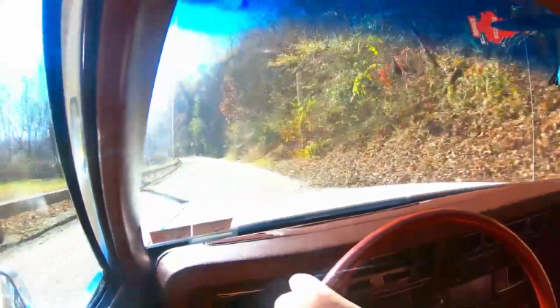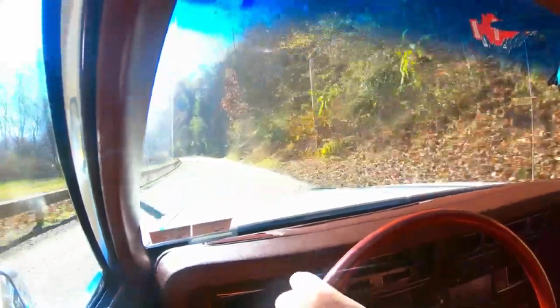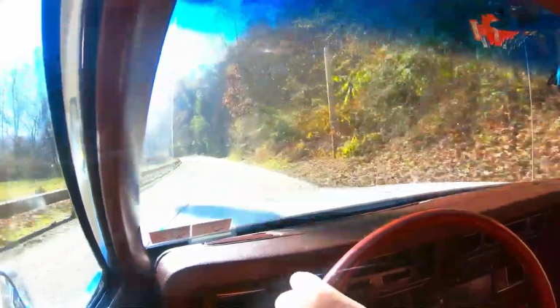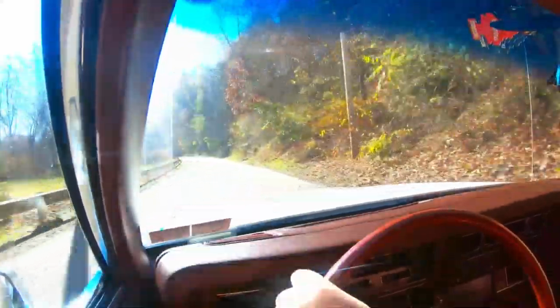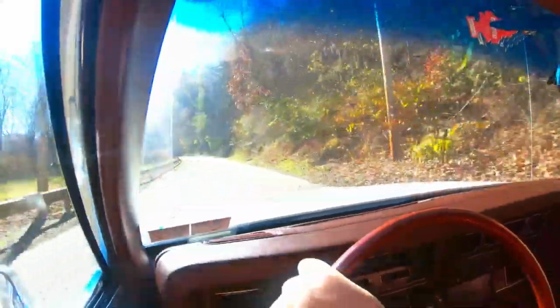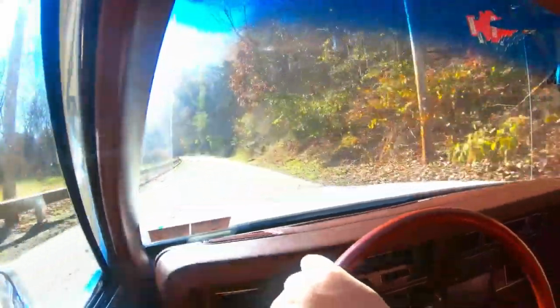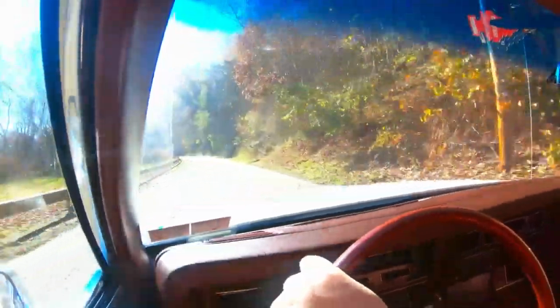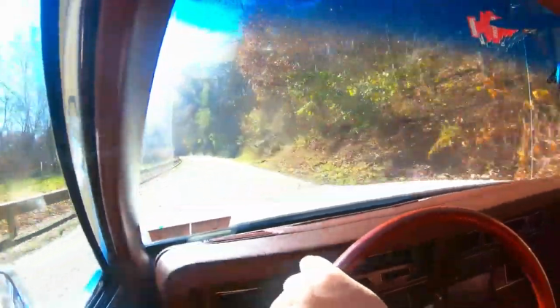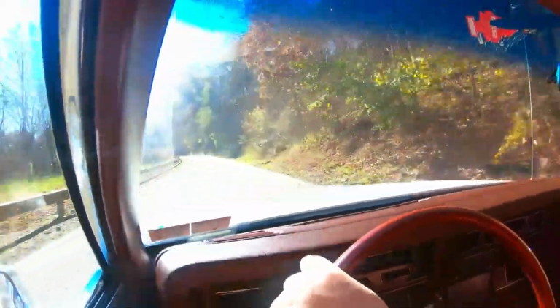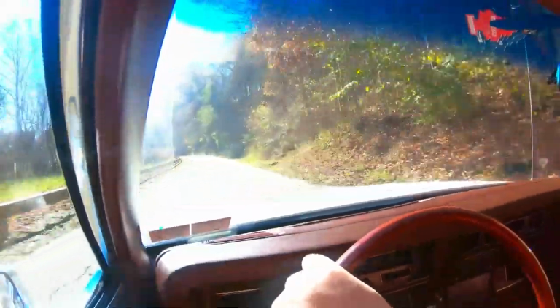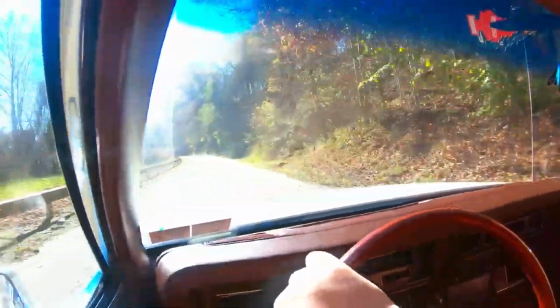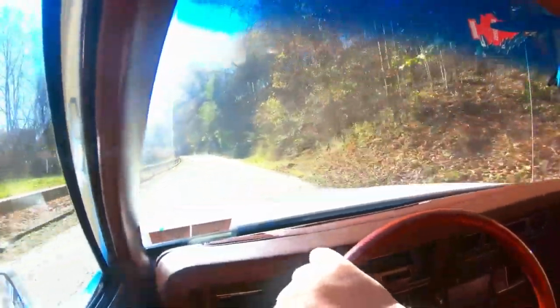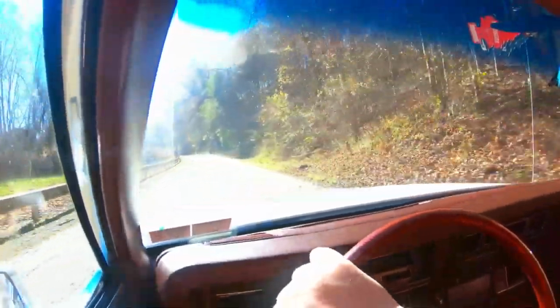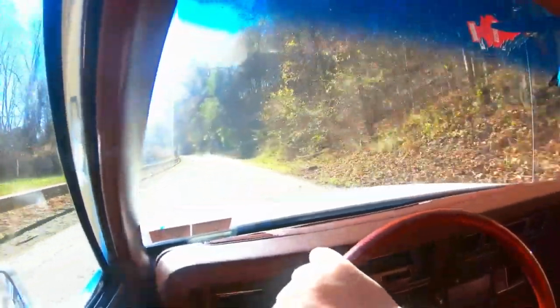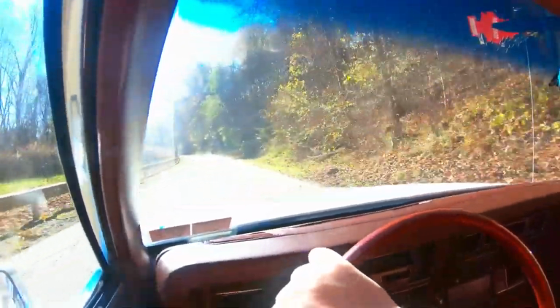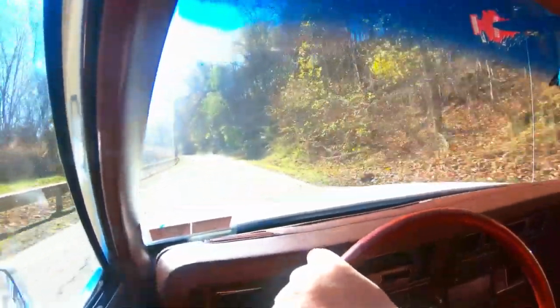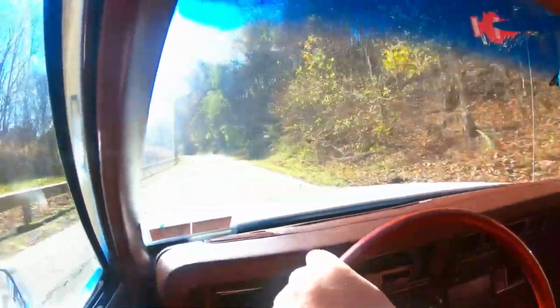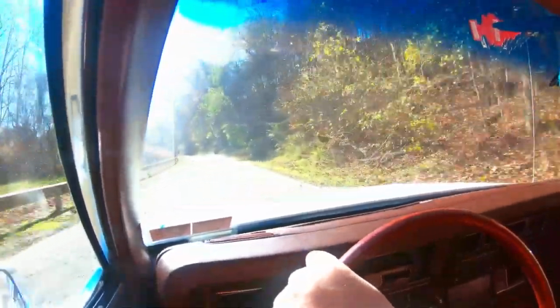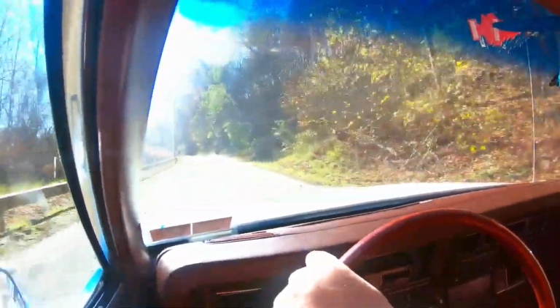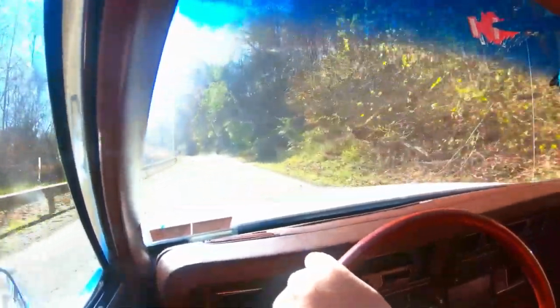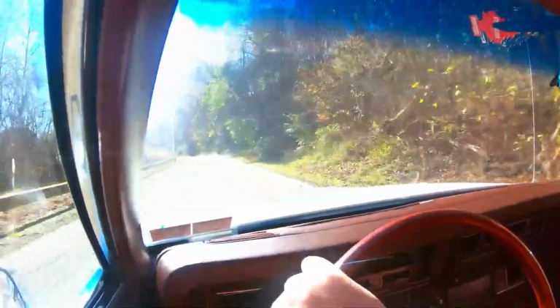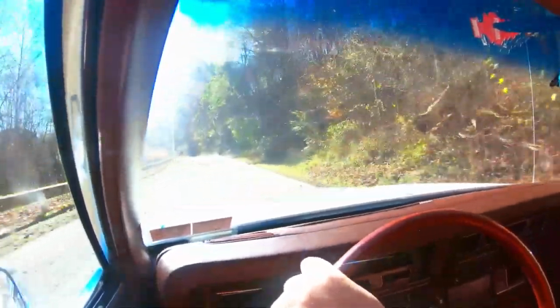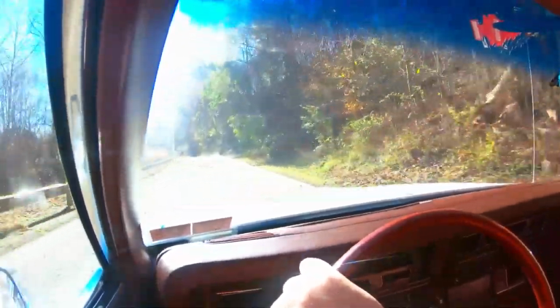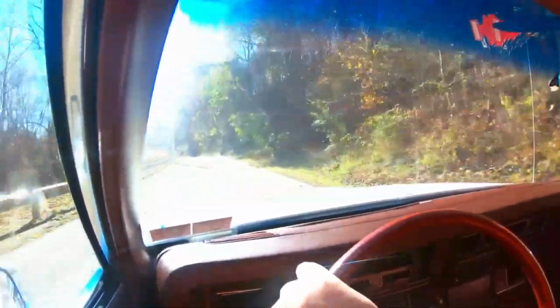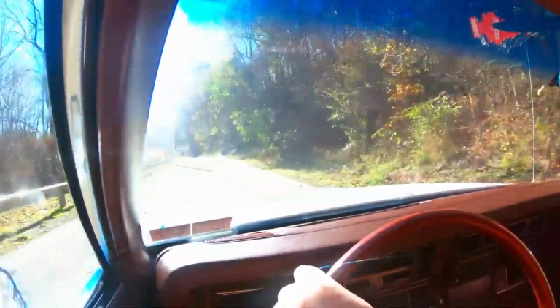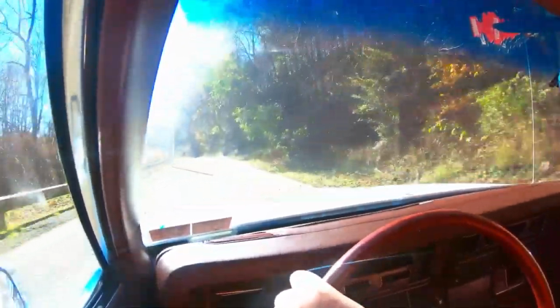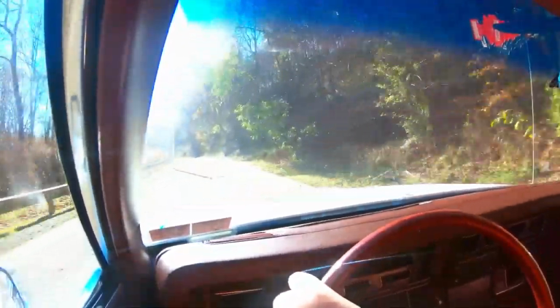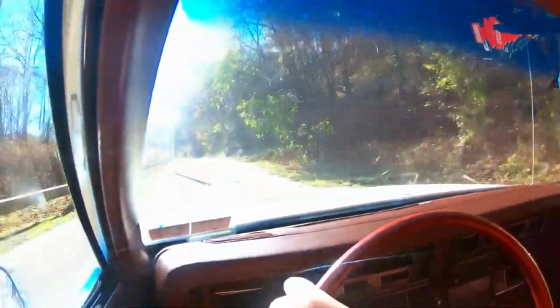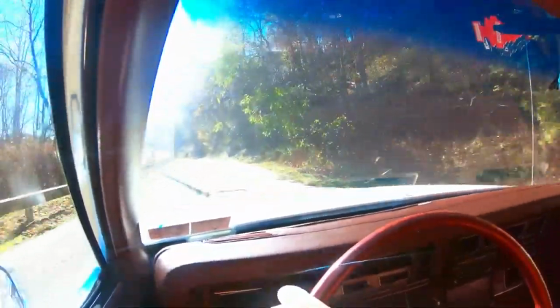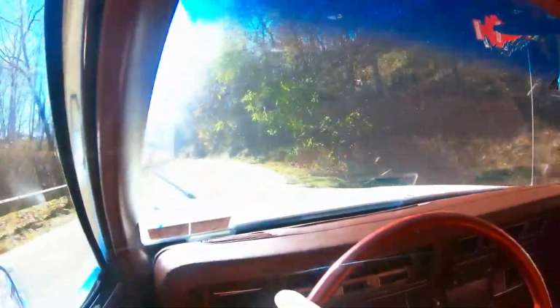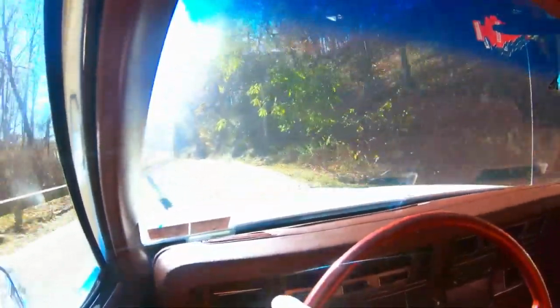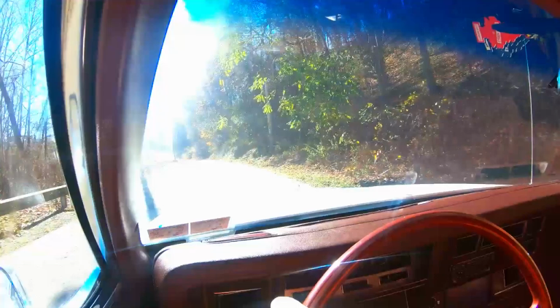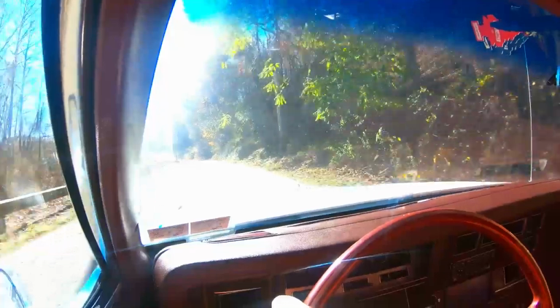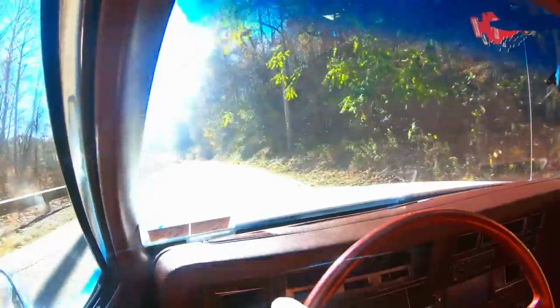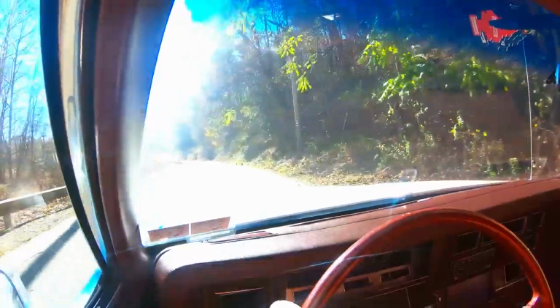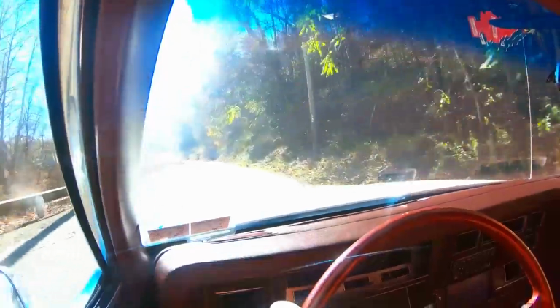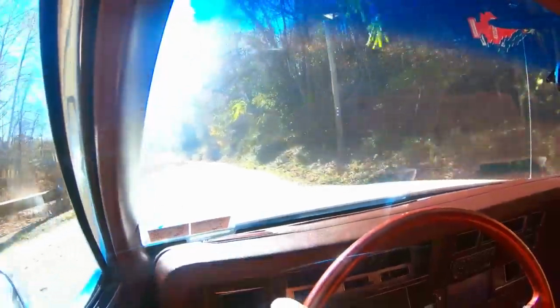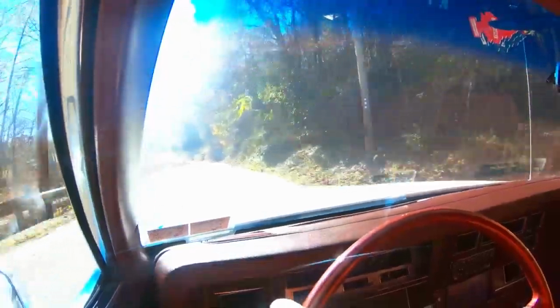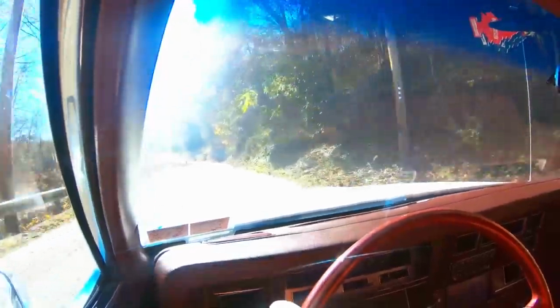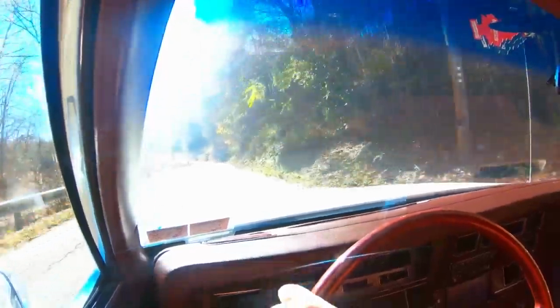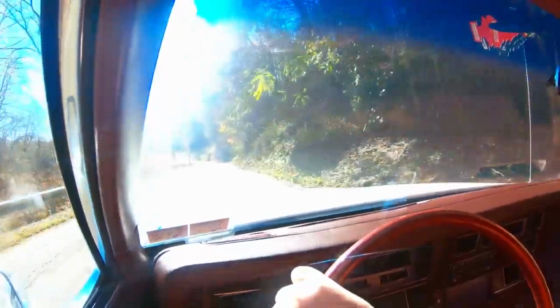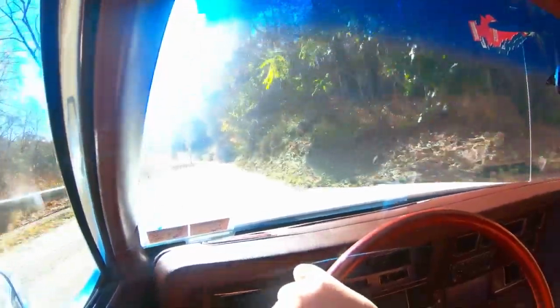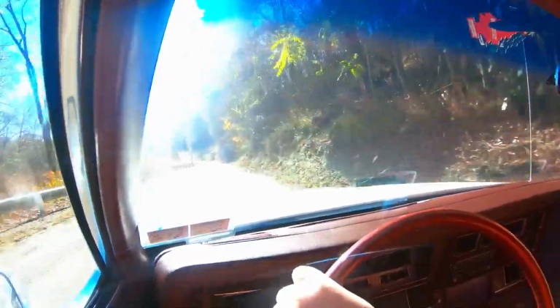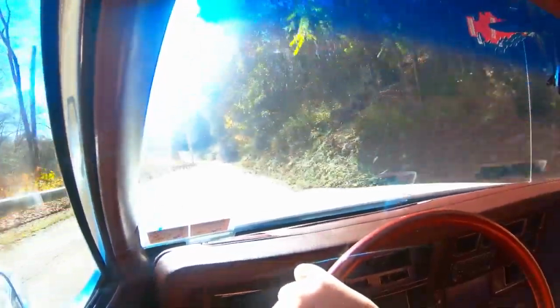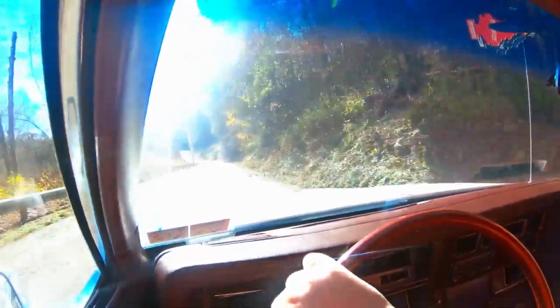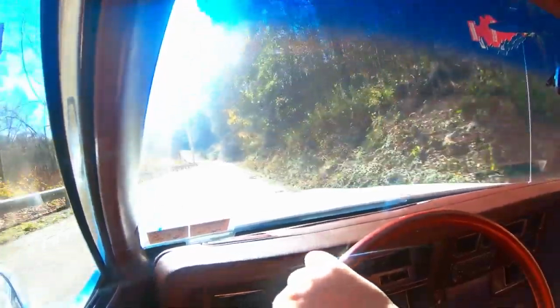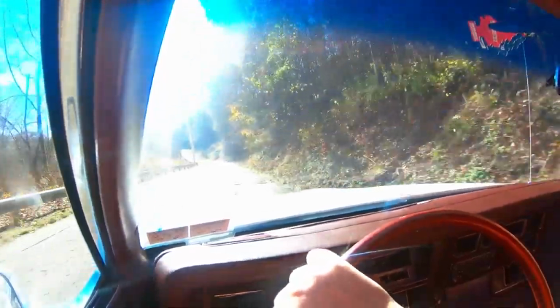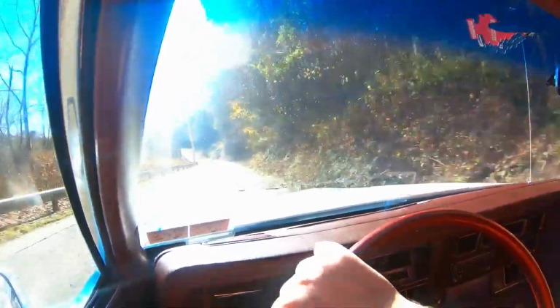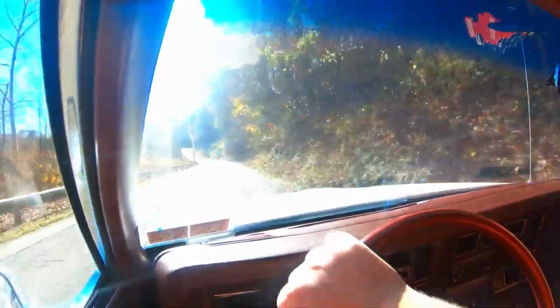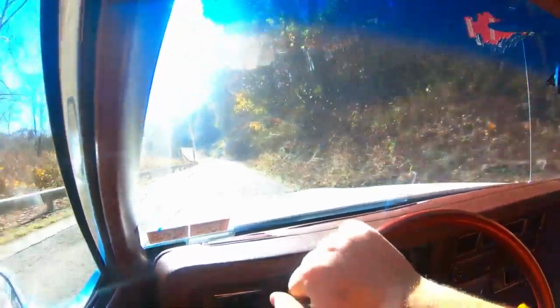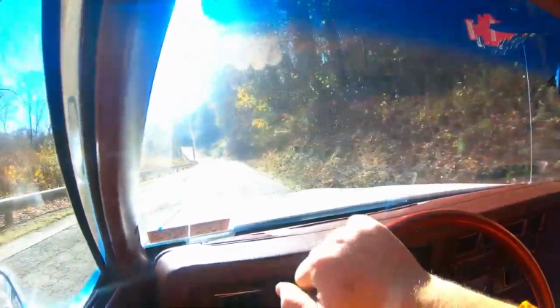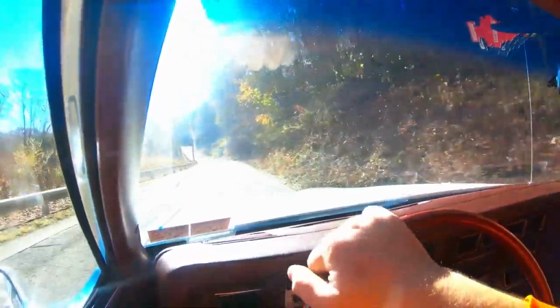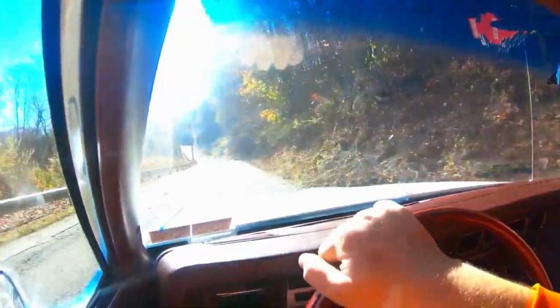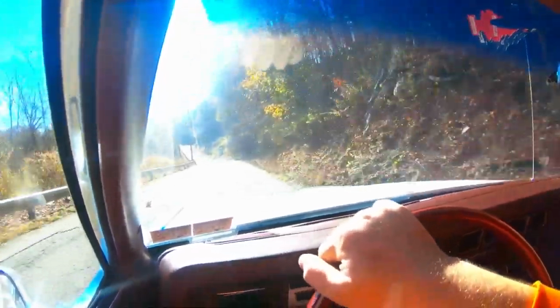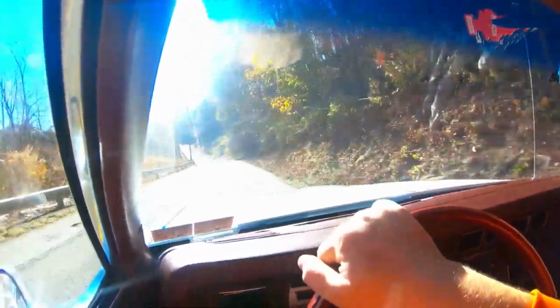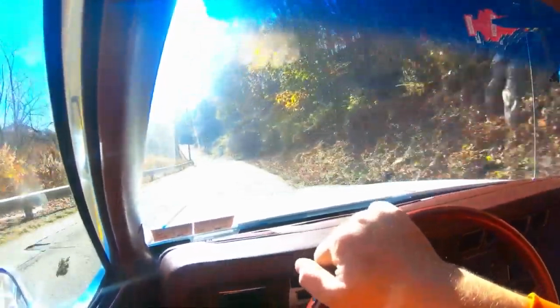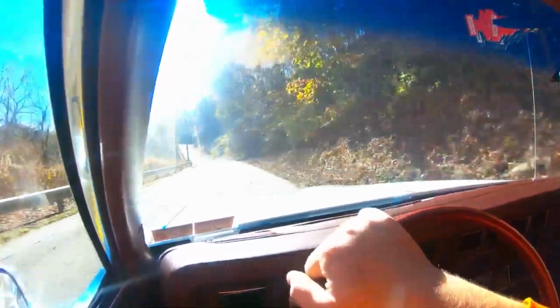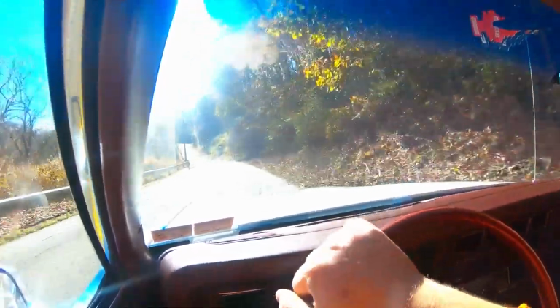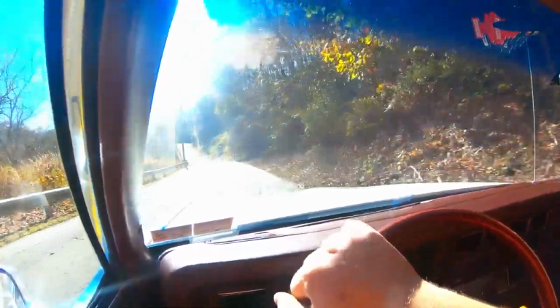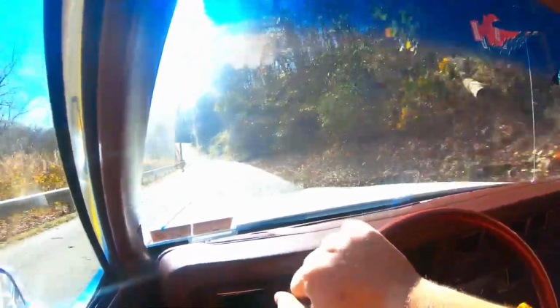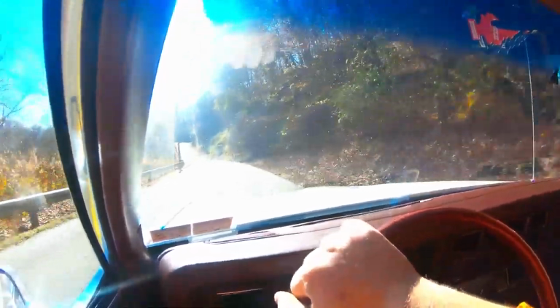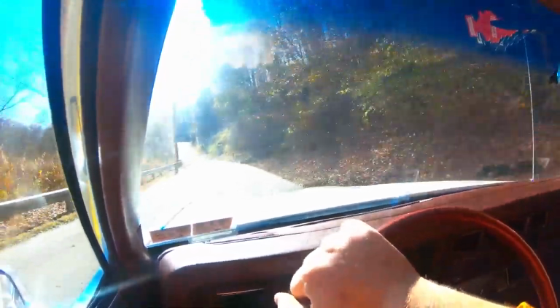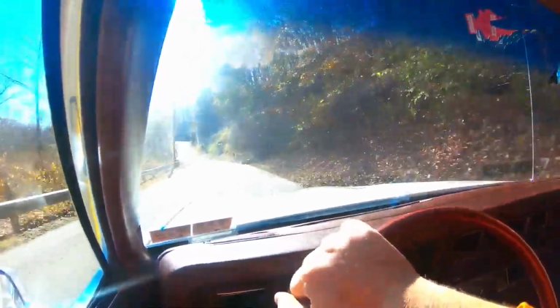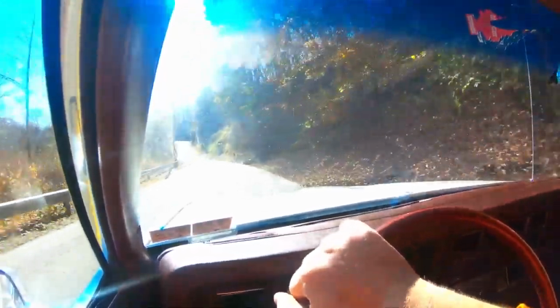Hopefully that wind noise doesn't bother you too much. It's a little warm today but I can't put this window down because the camera is on it.